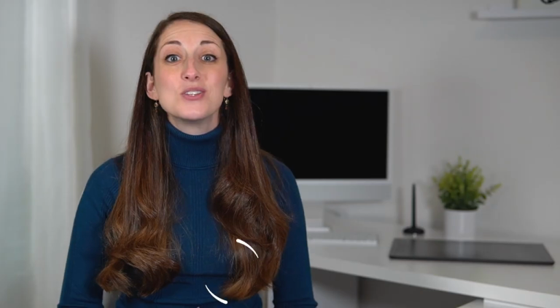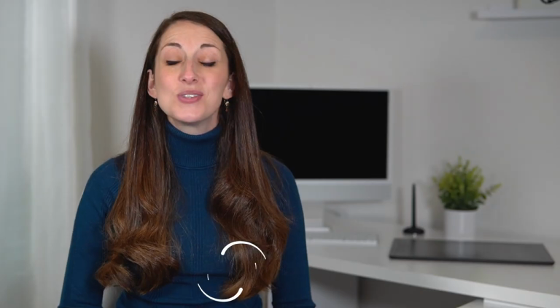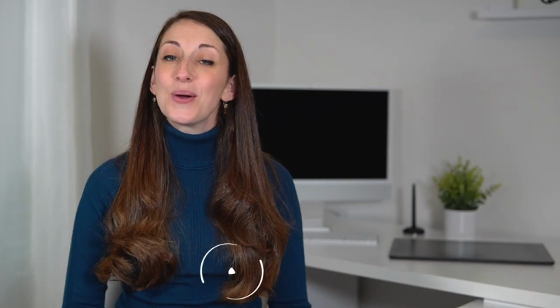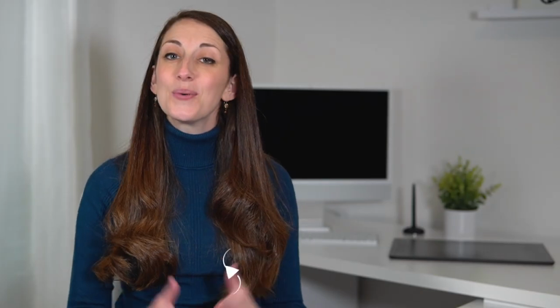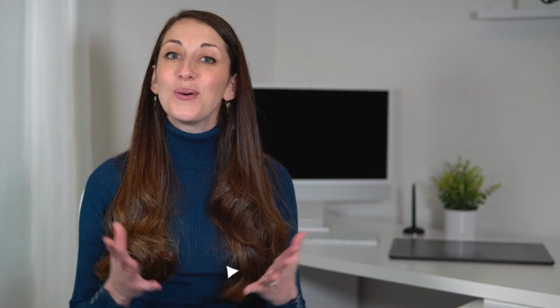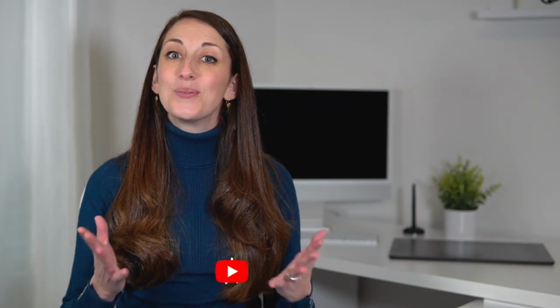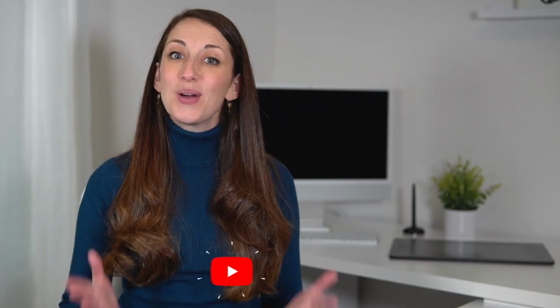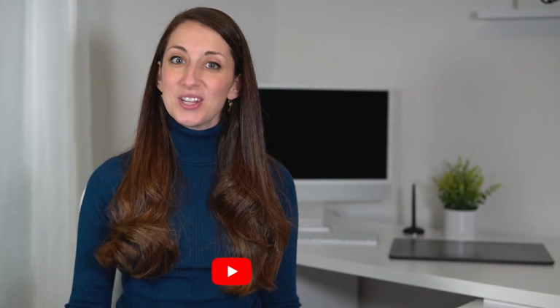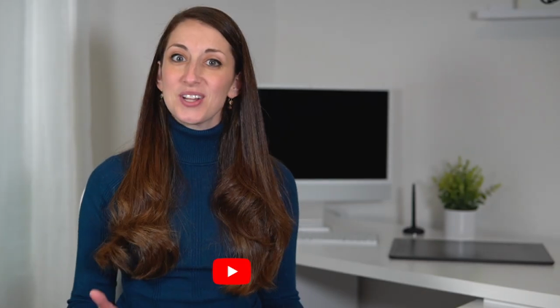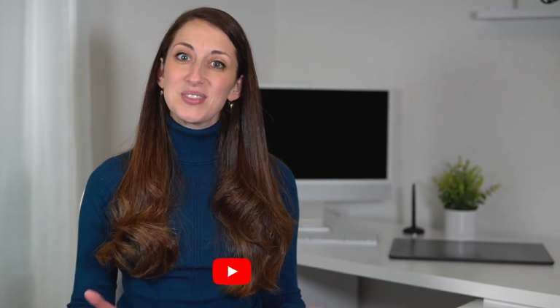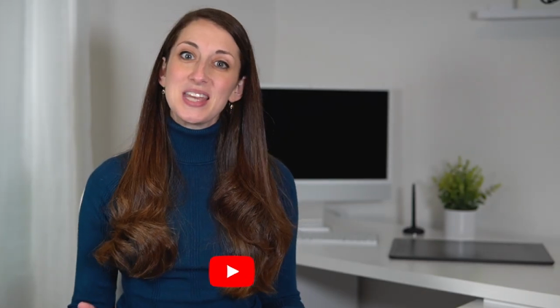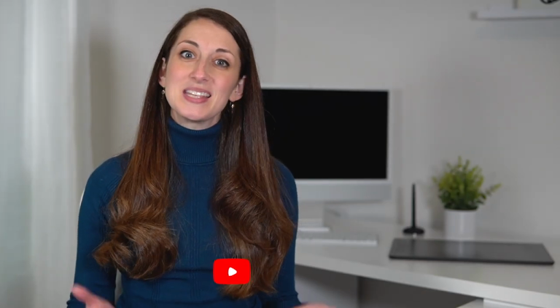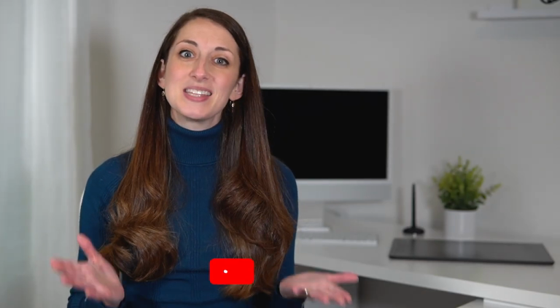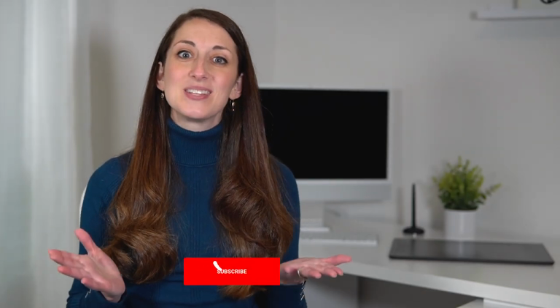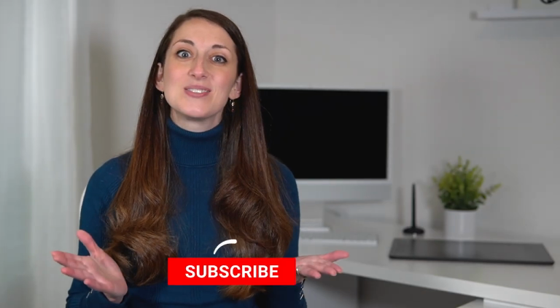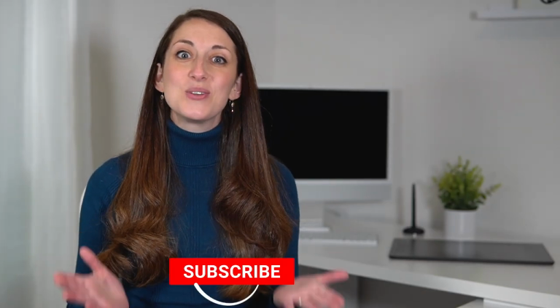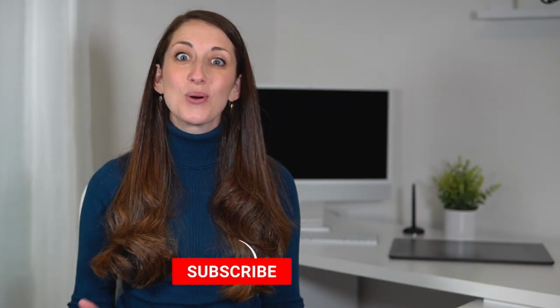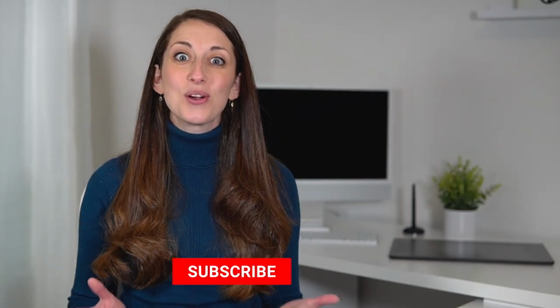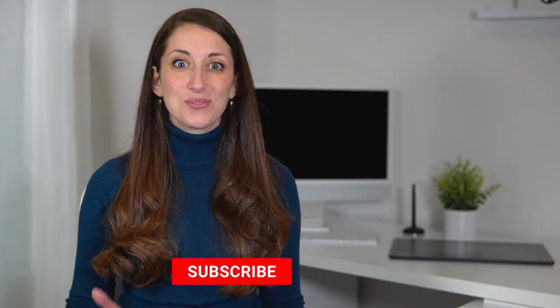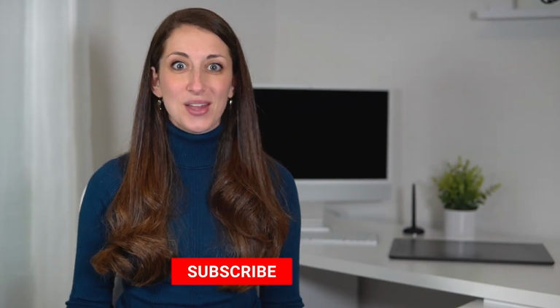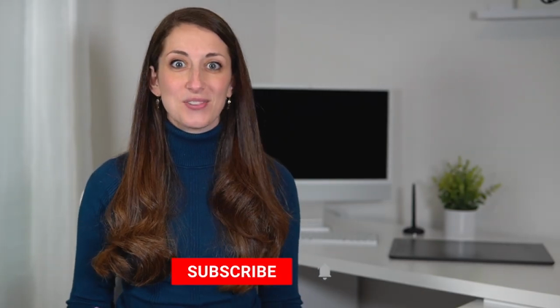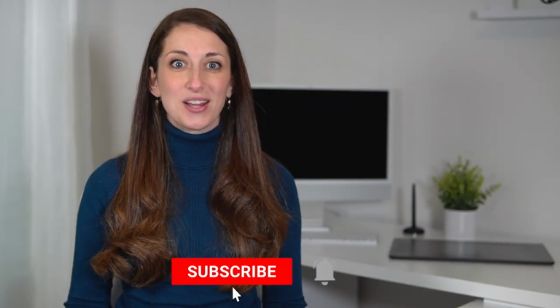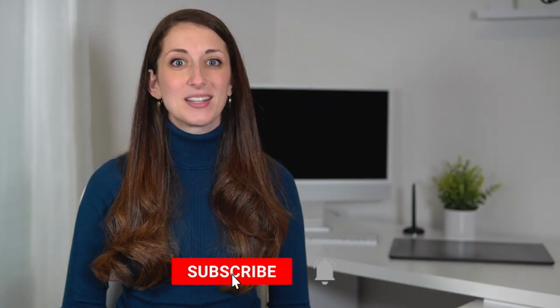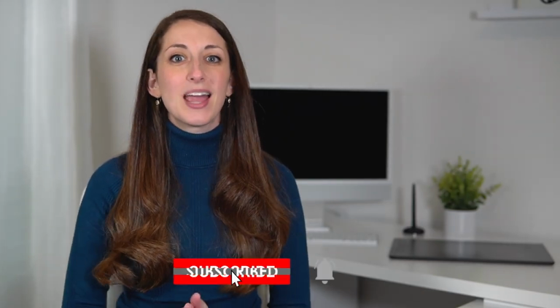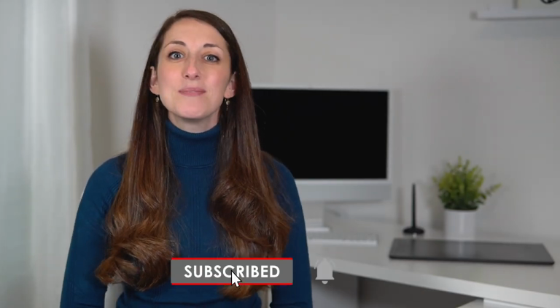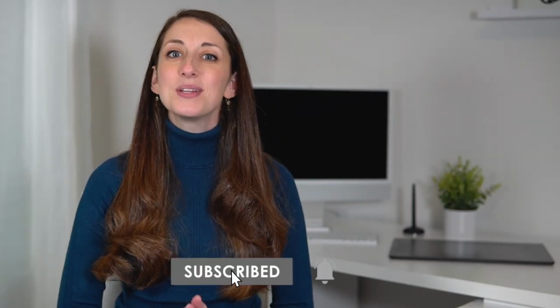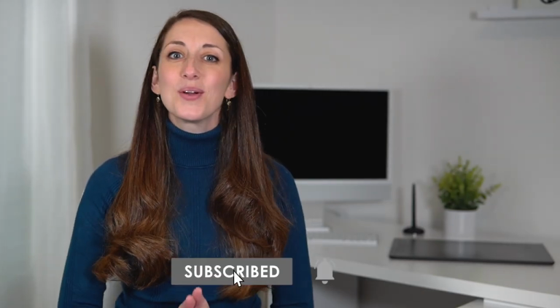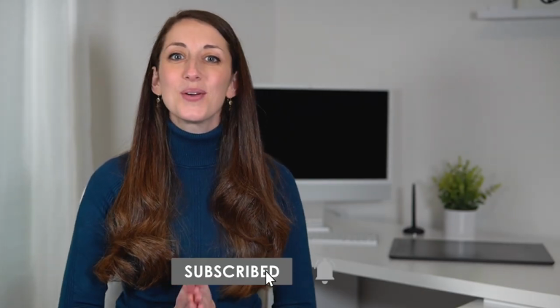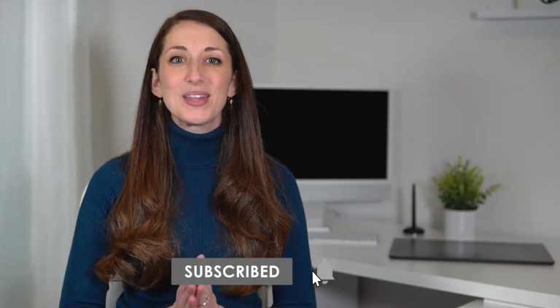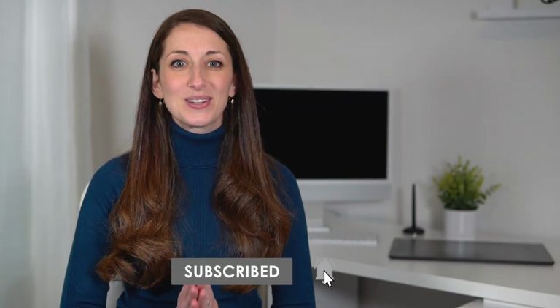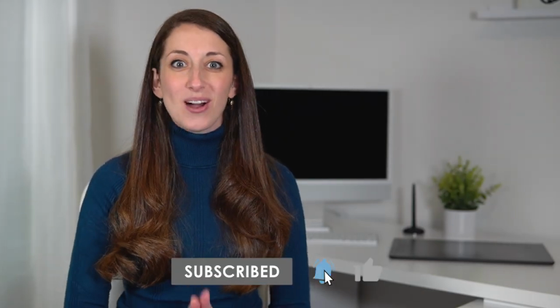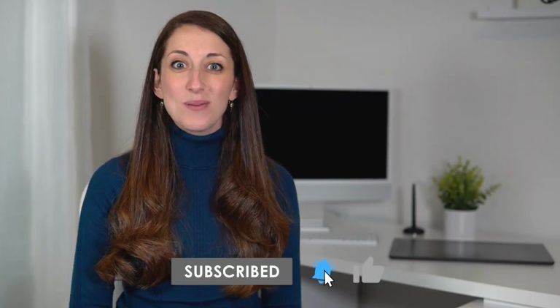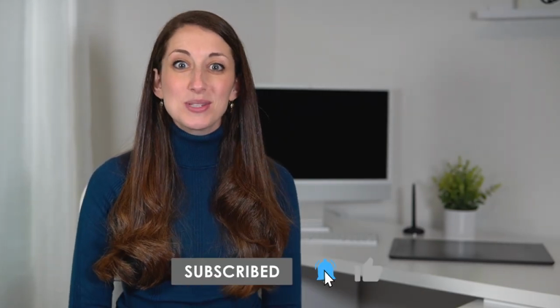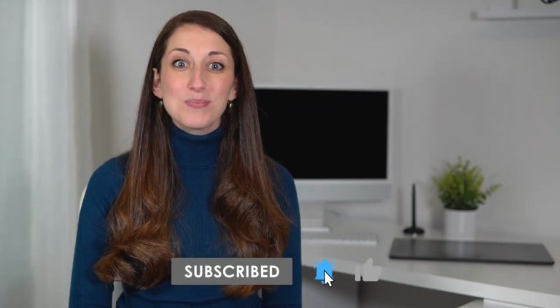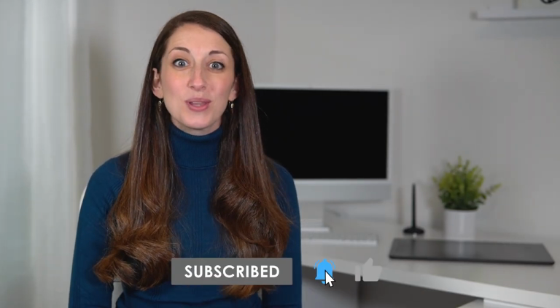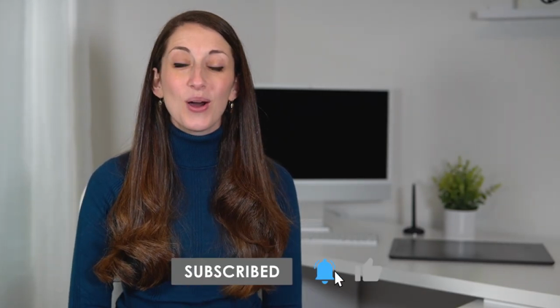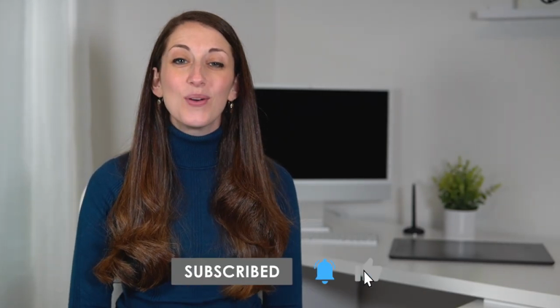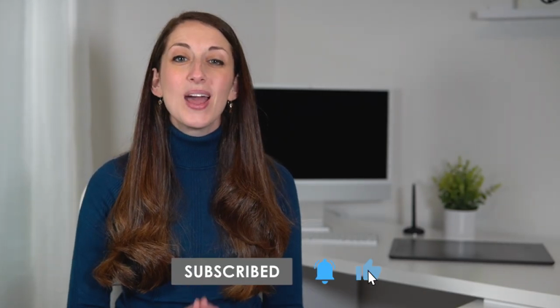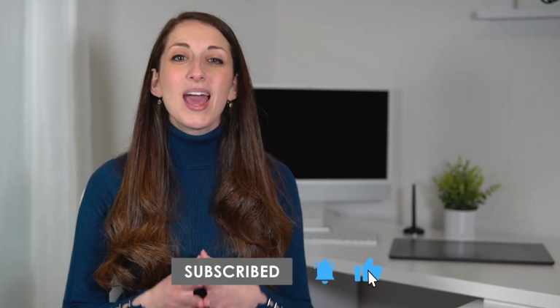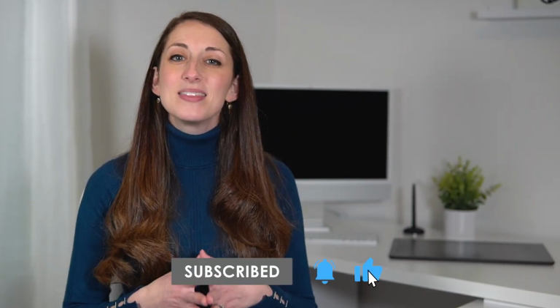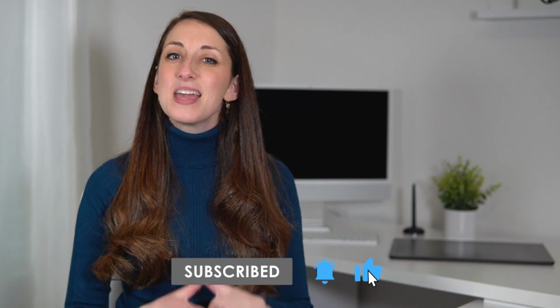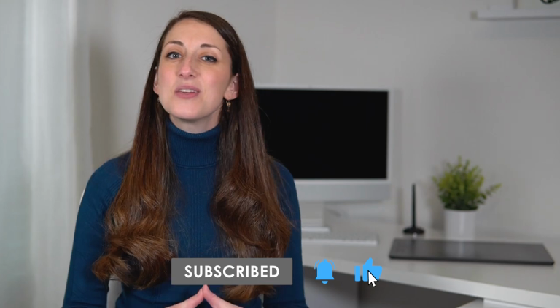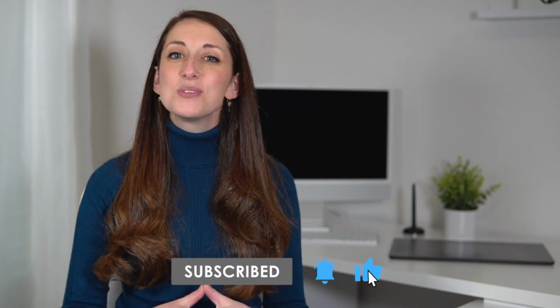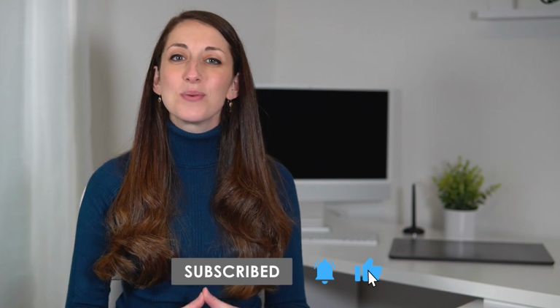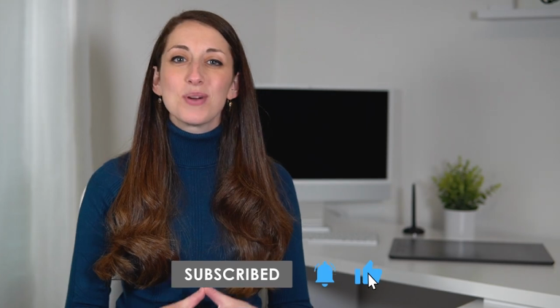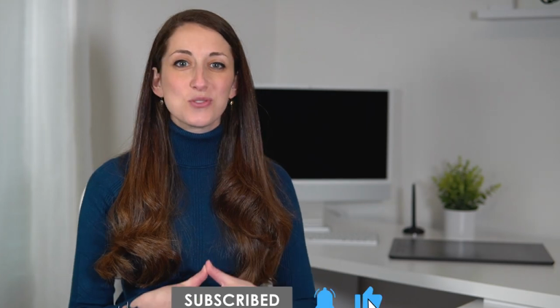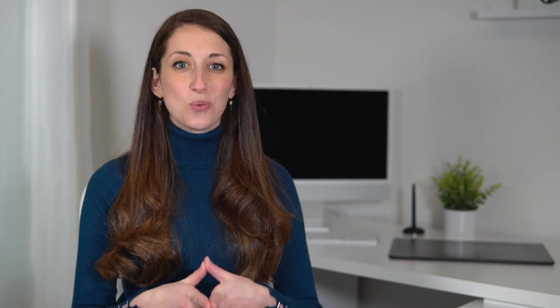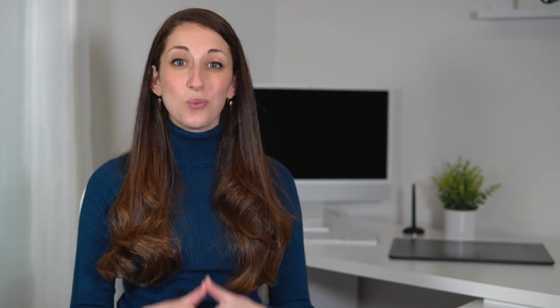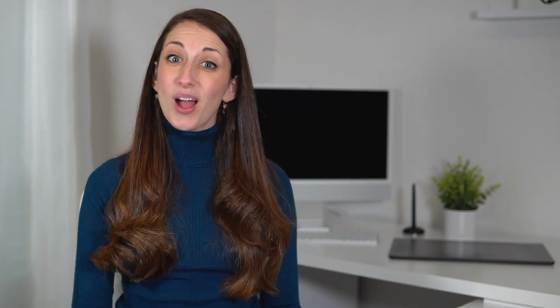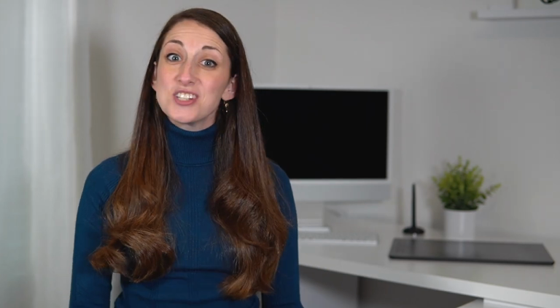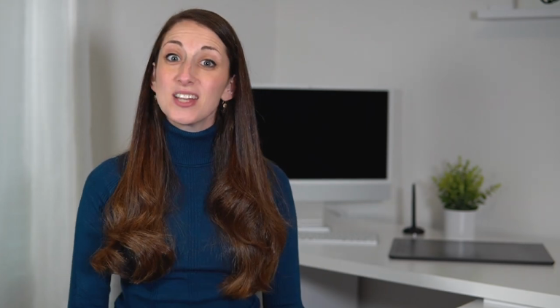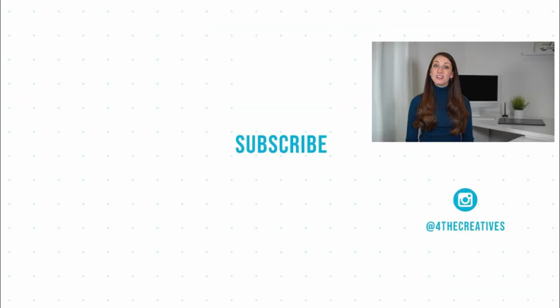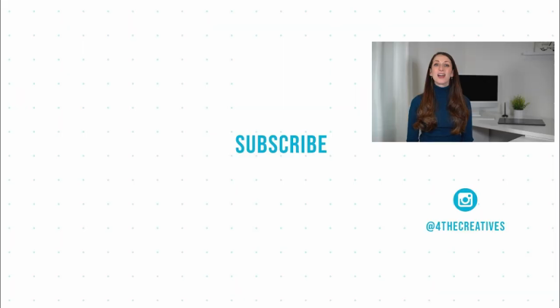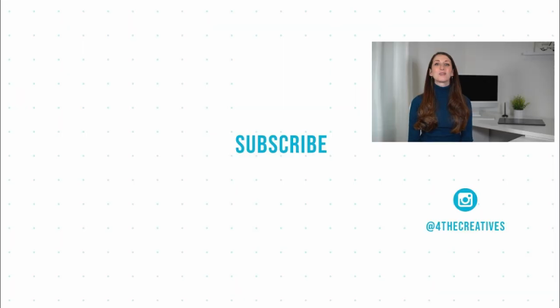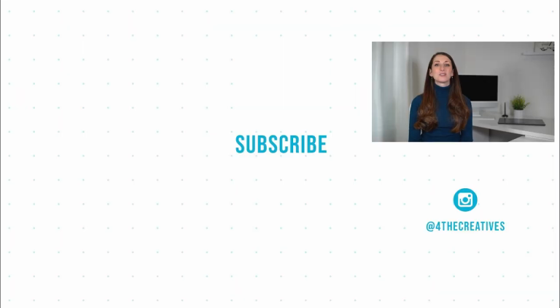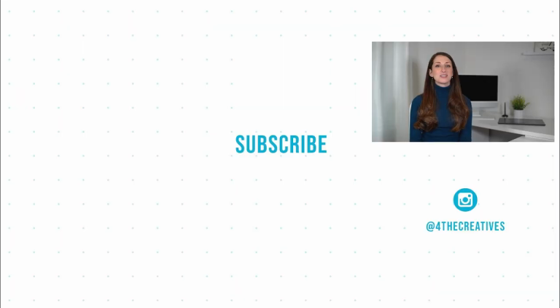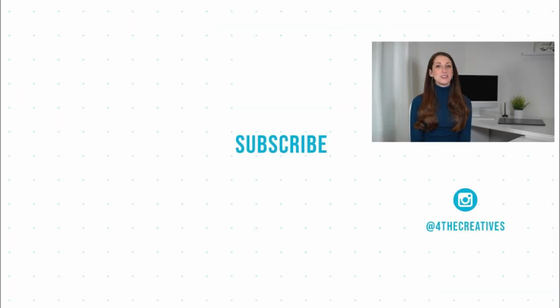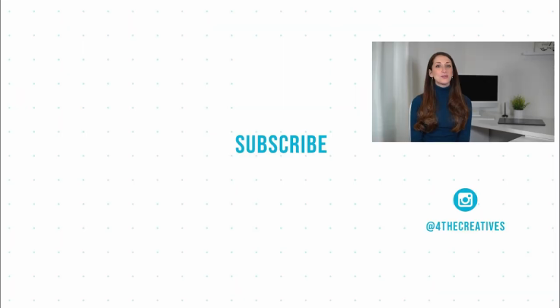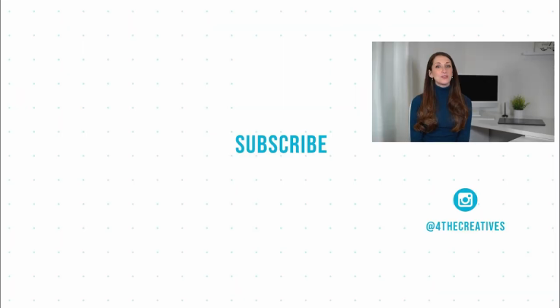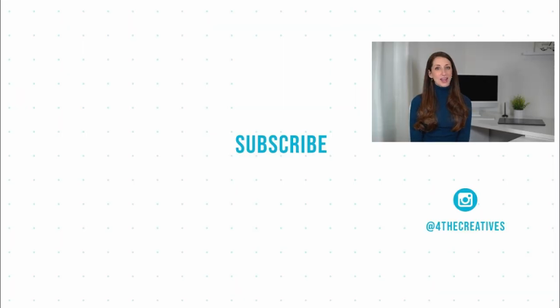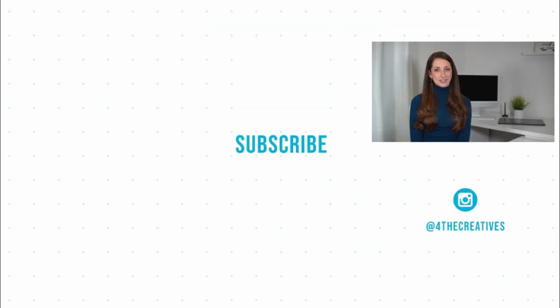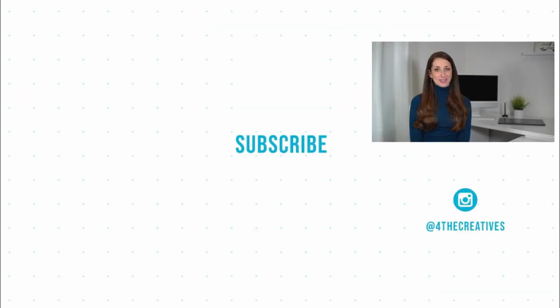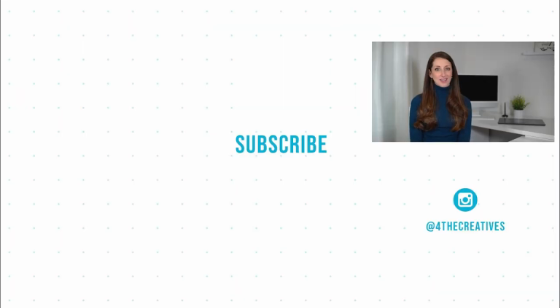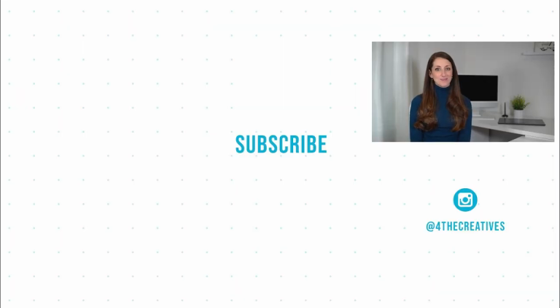So, which of these is your favorite? Let me know in the comments below. Thank you so much for watching. I will see you next time.